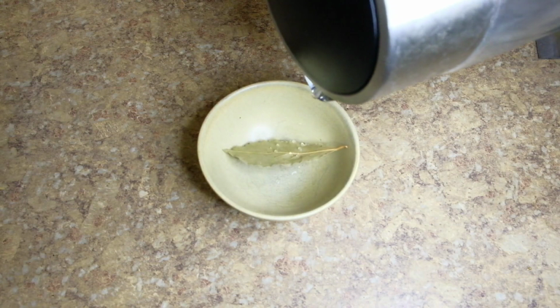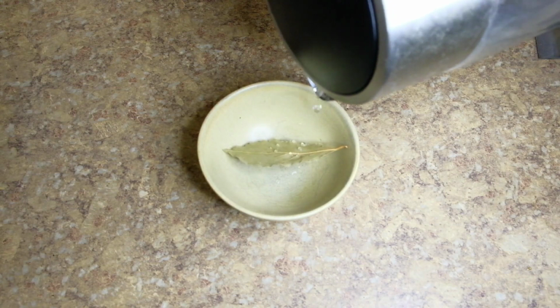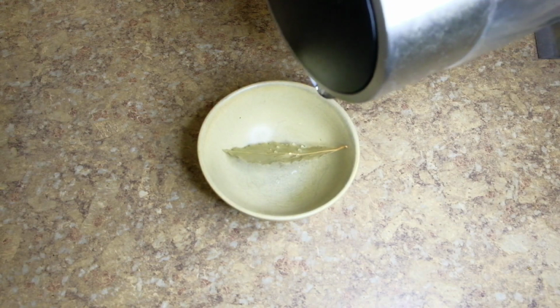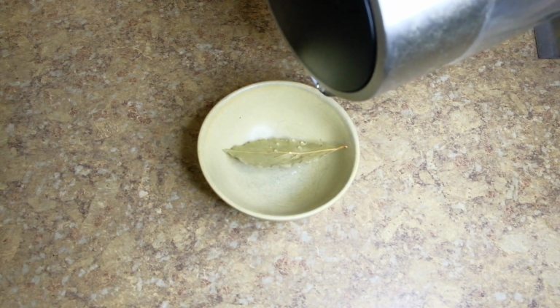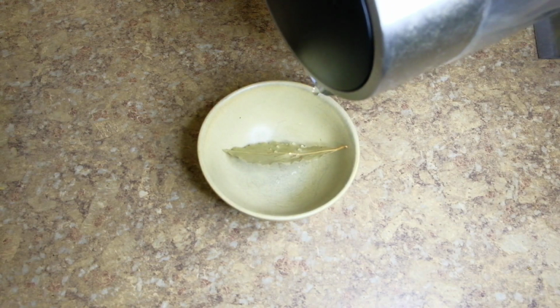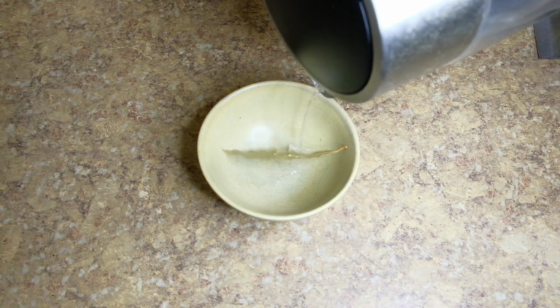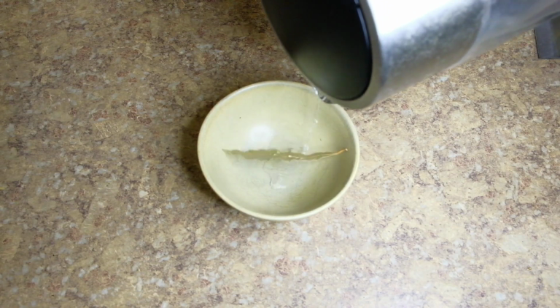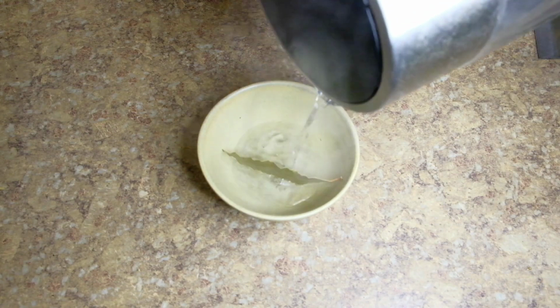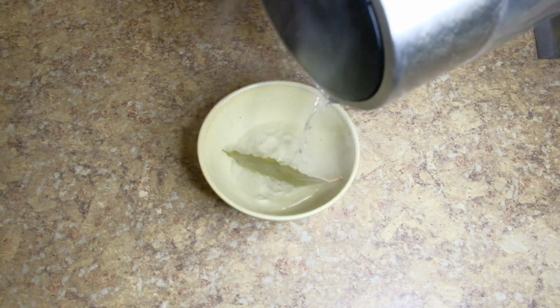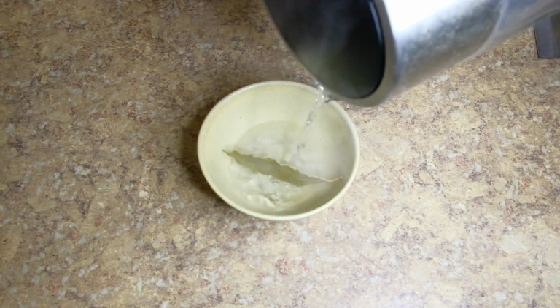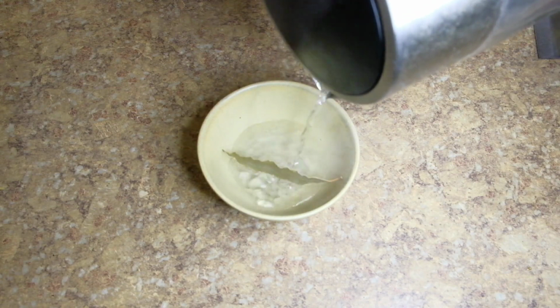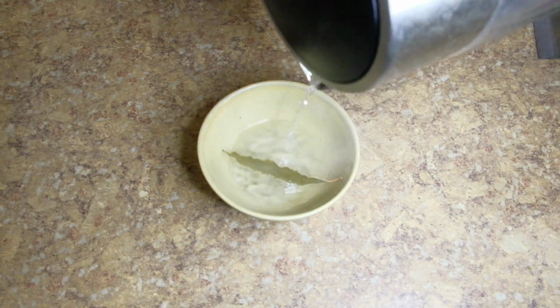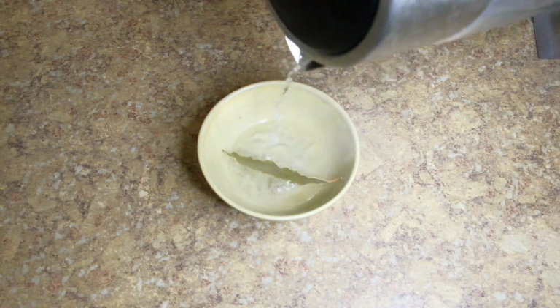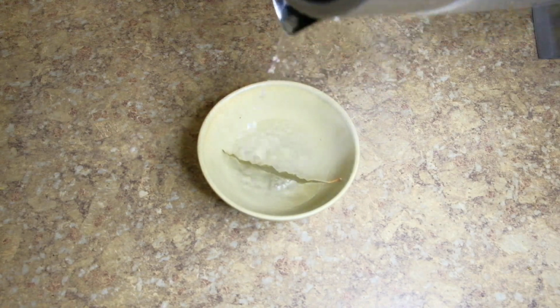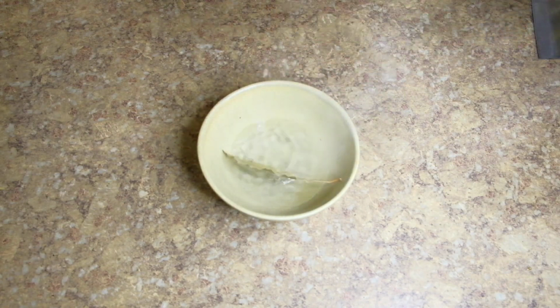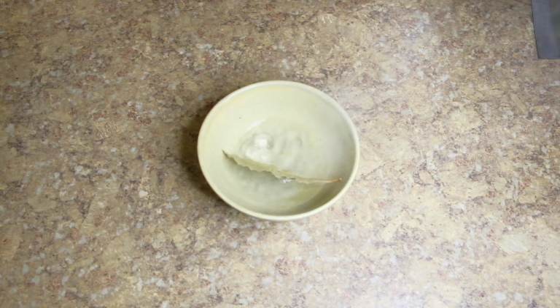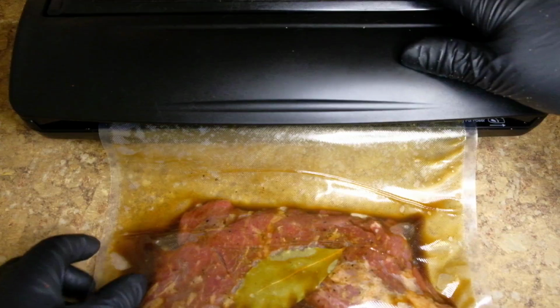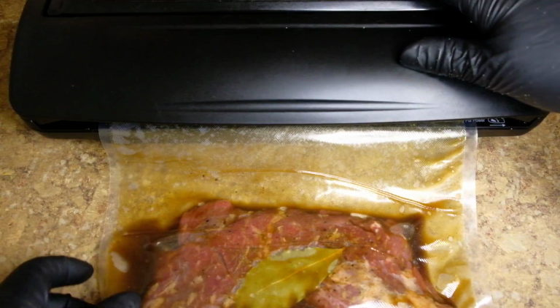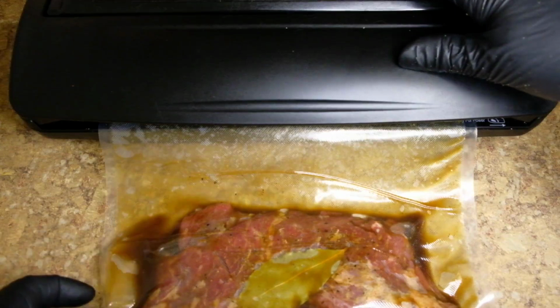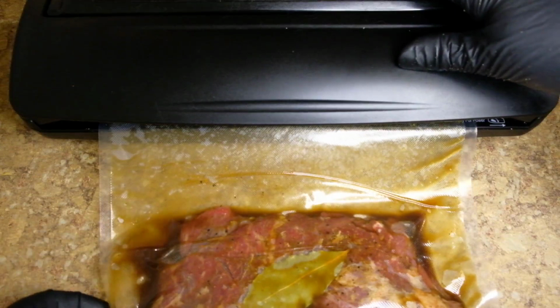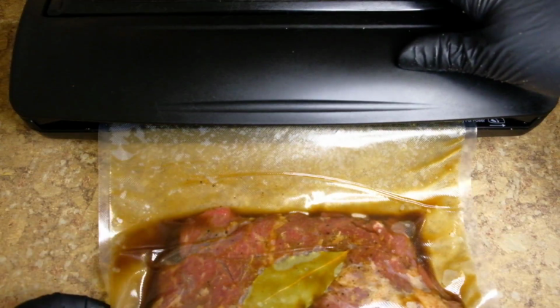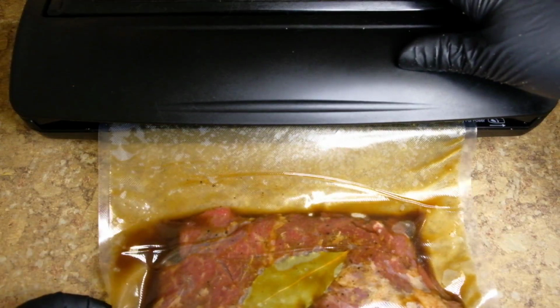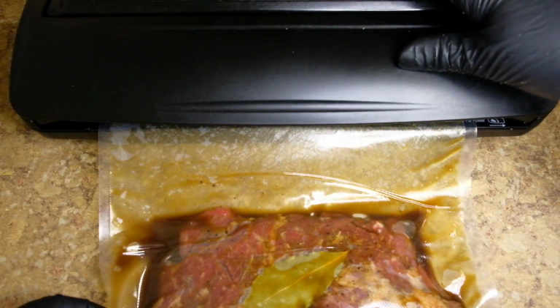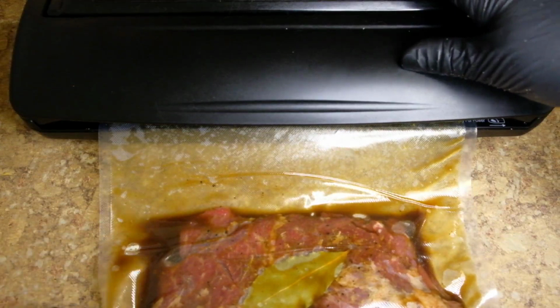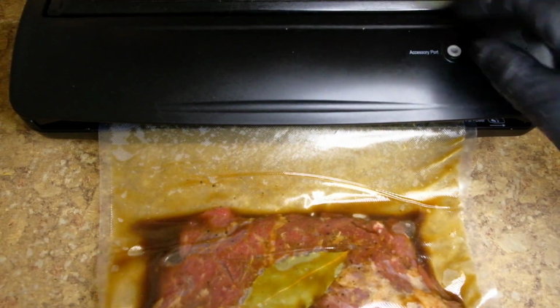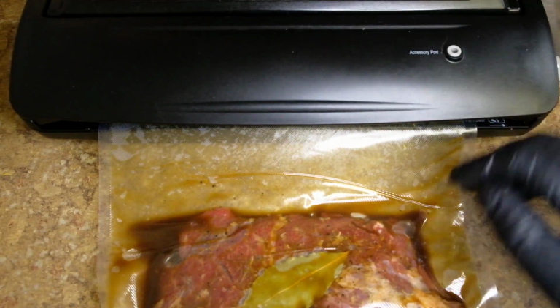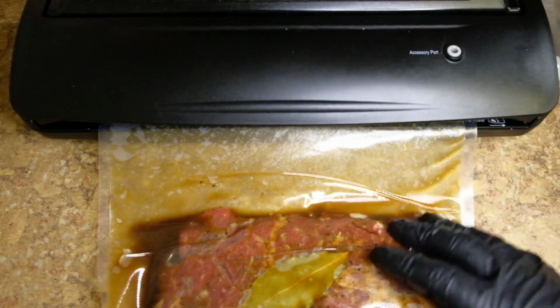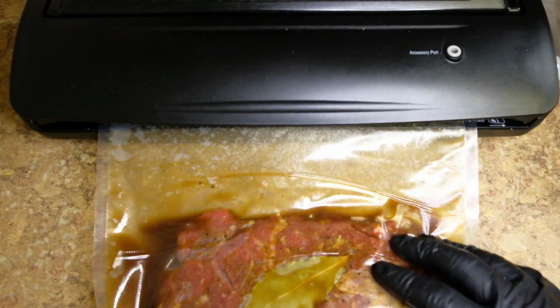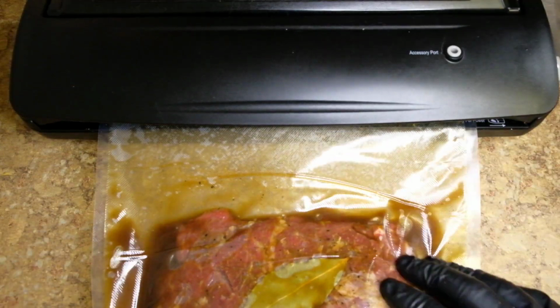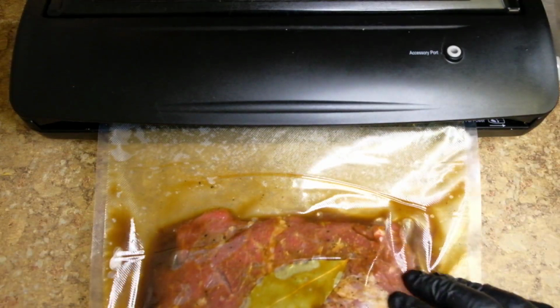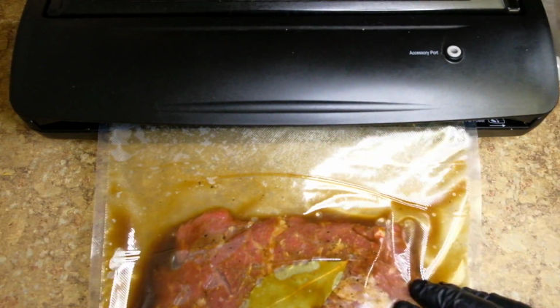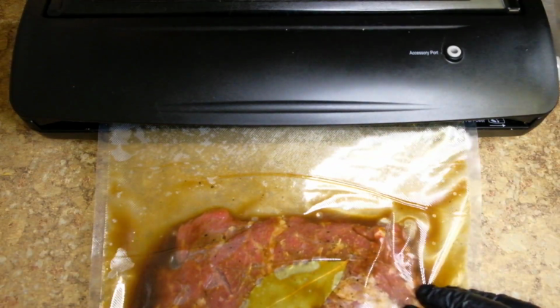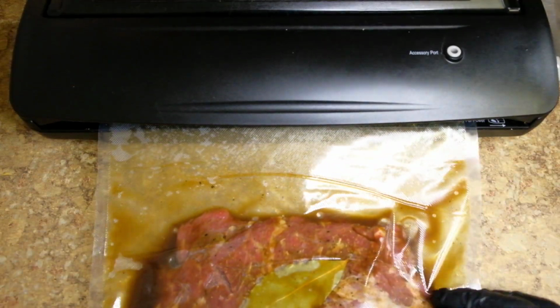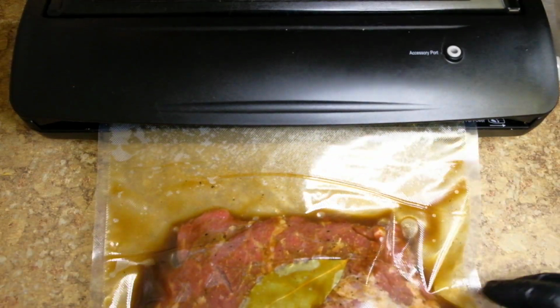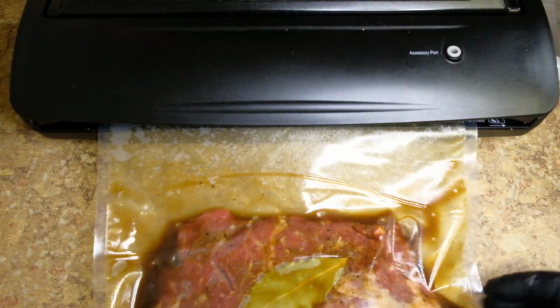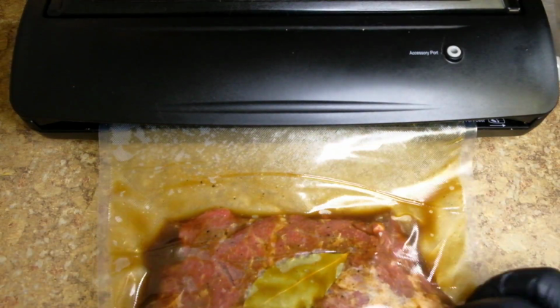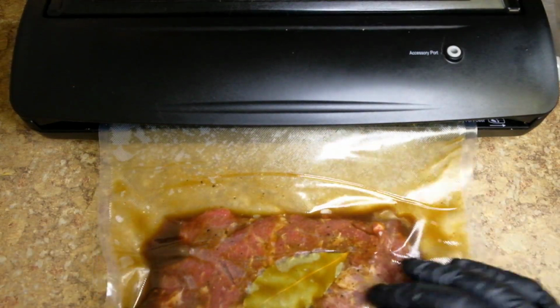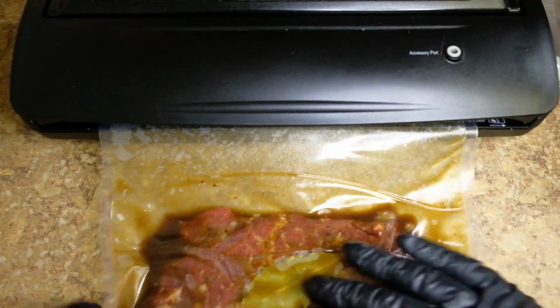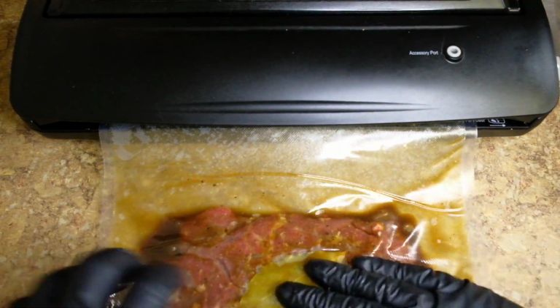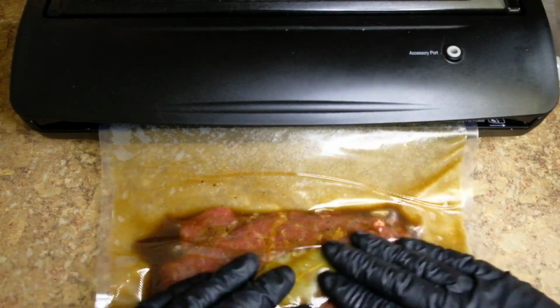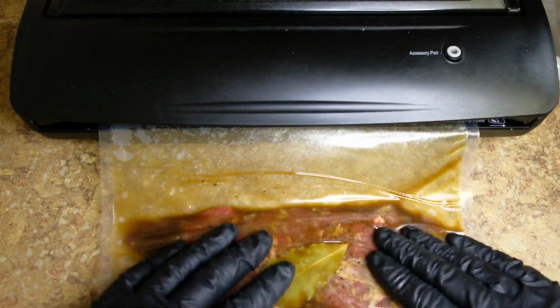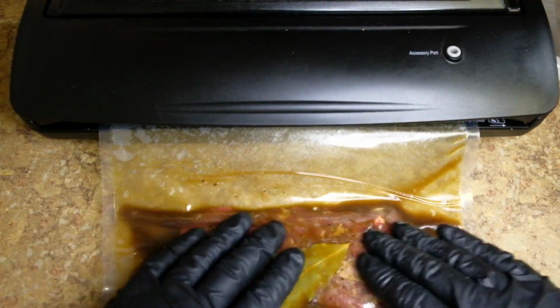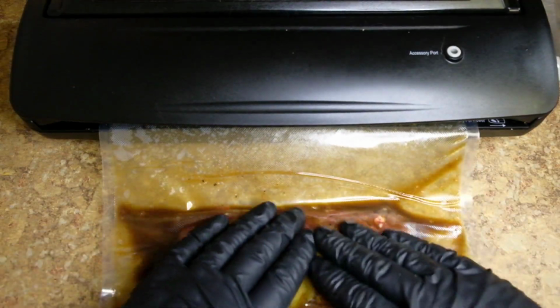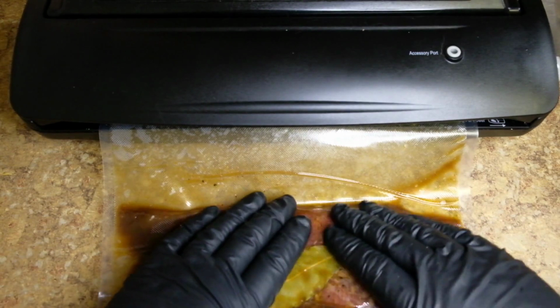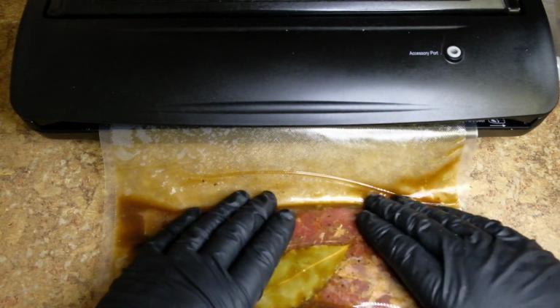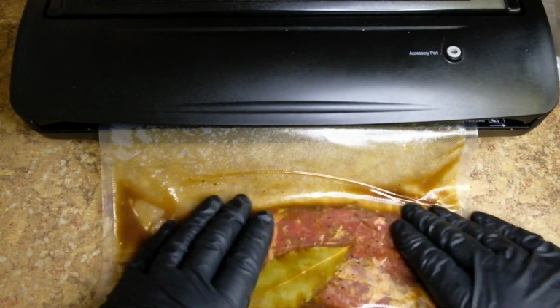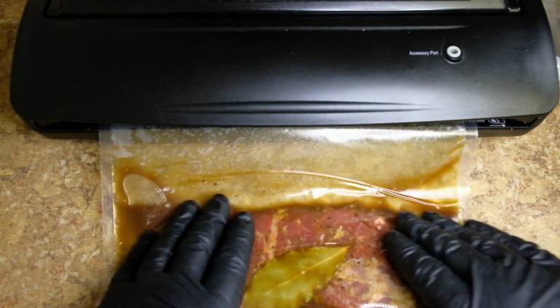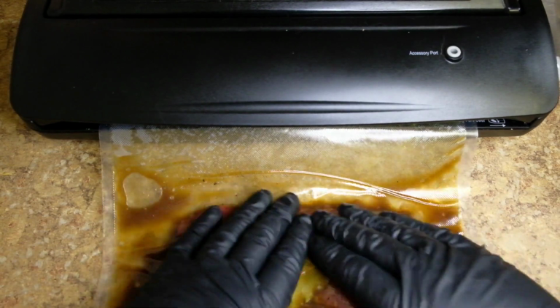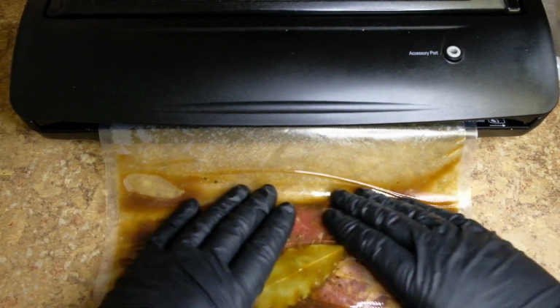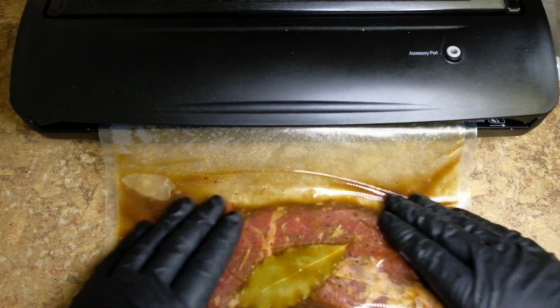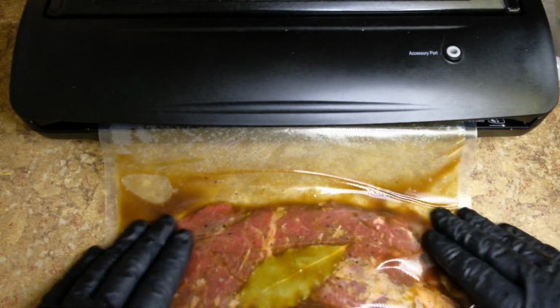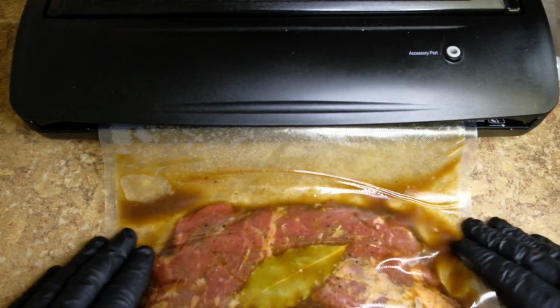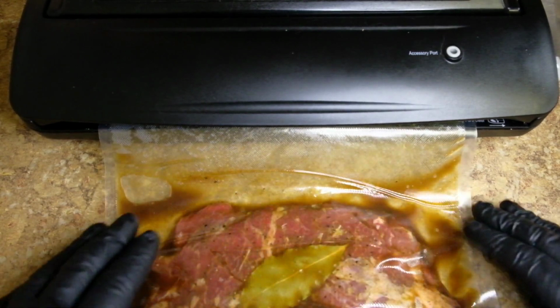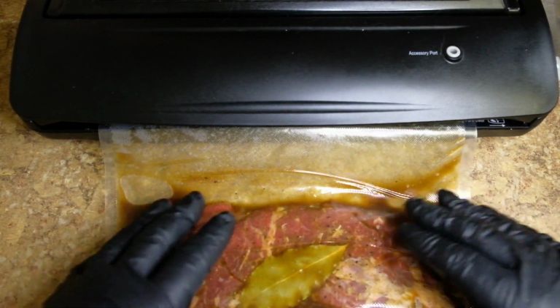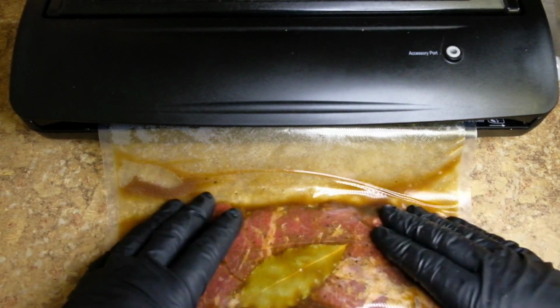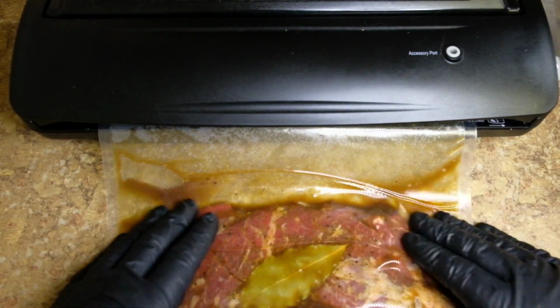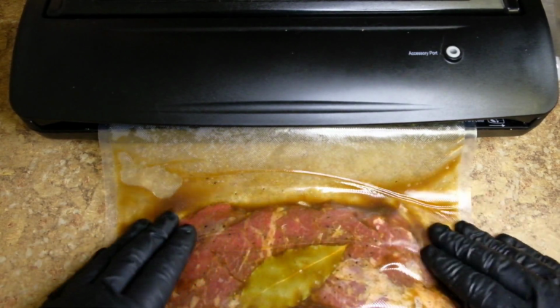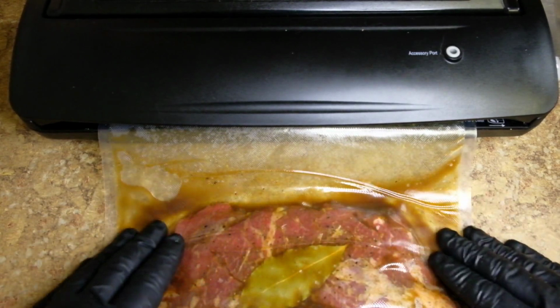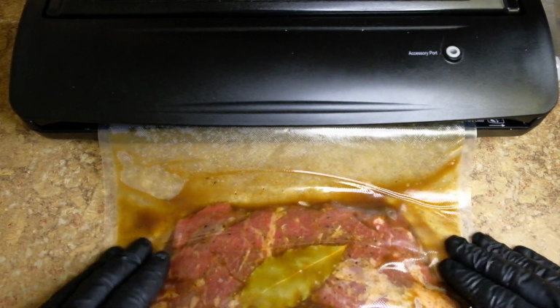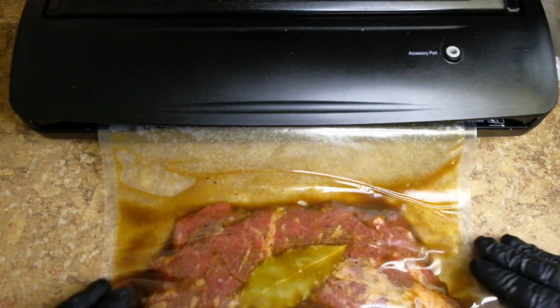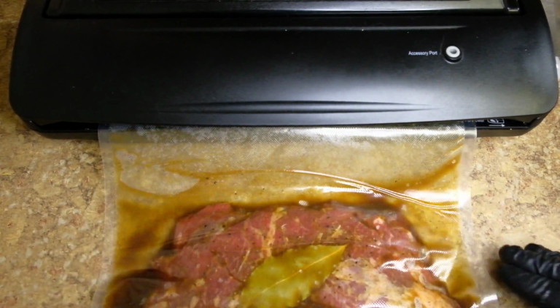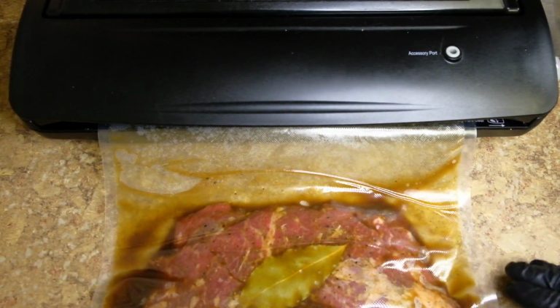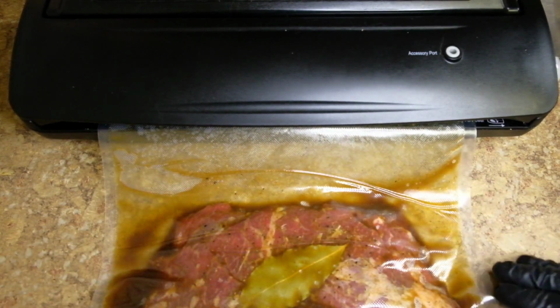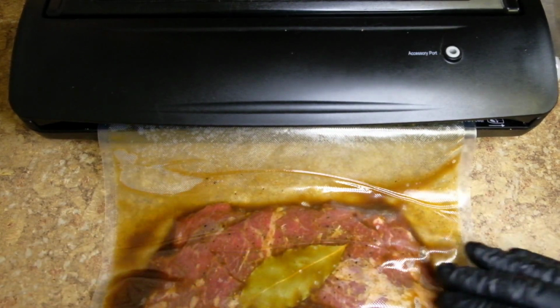We're going to take a bay leaf, pour boiling water on it to loosen it up, then pour all of that including the water into the bag. Cook it sous vide at 137°F for about two hours.